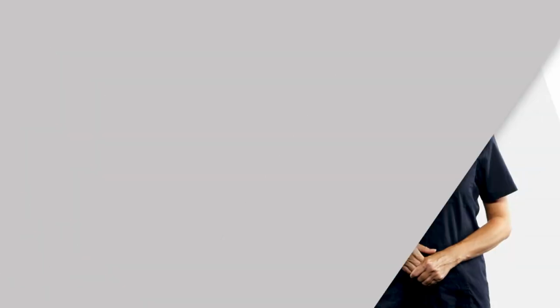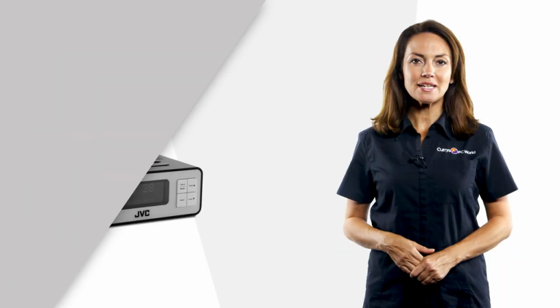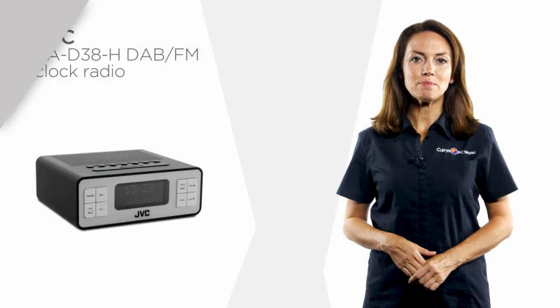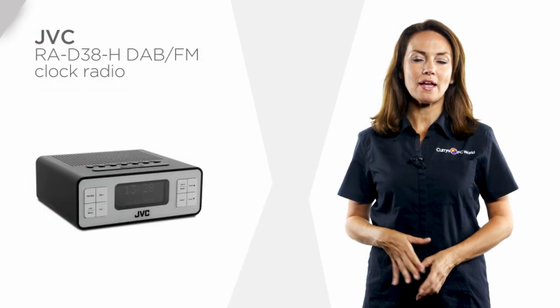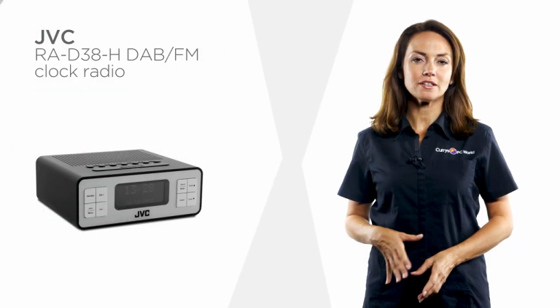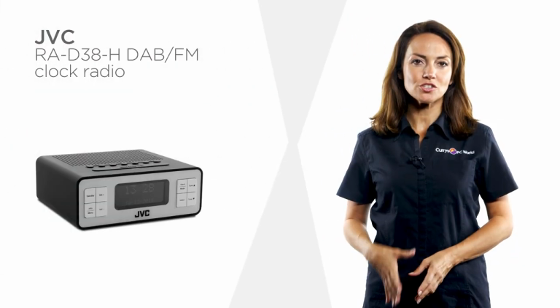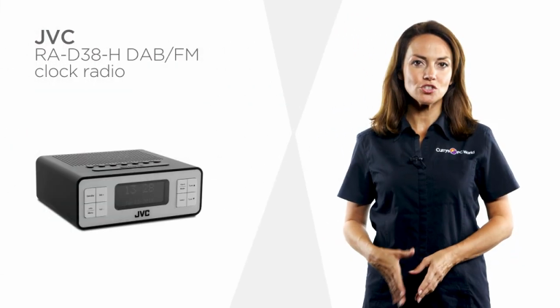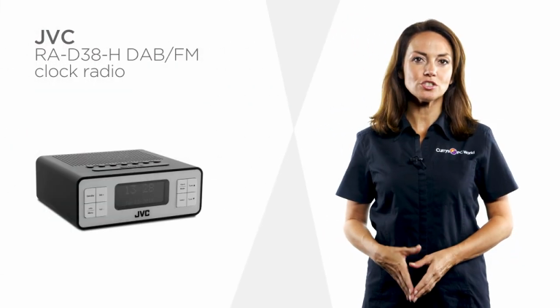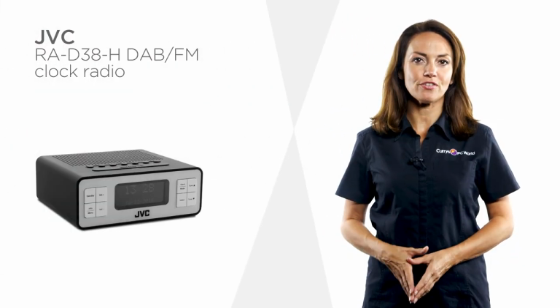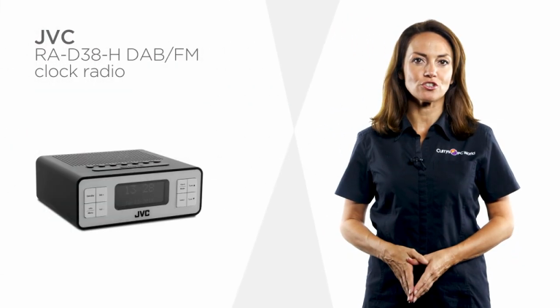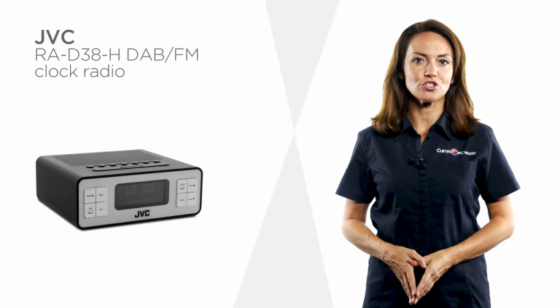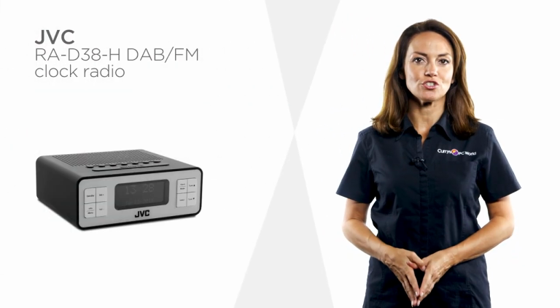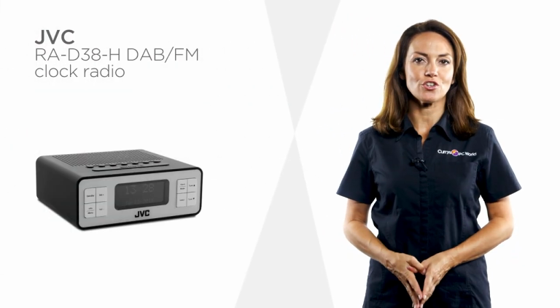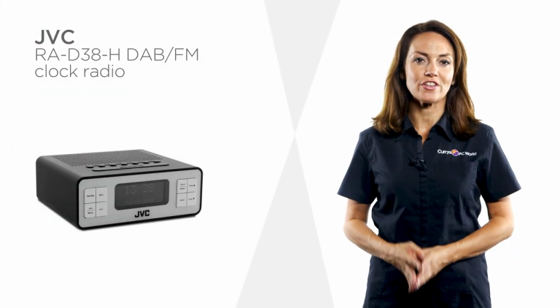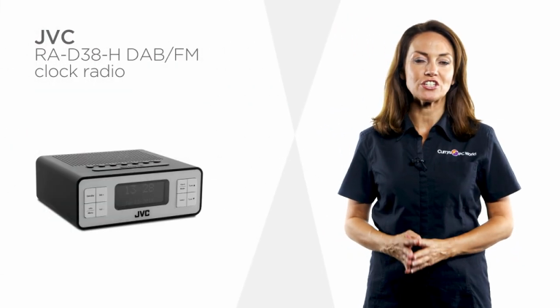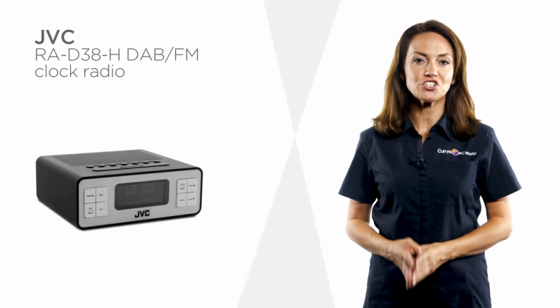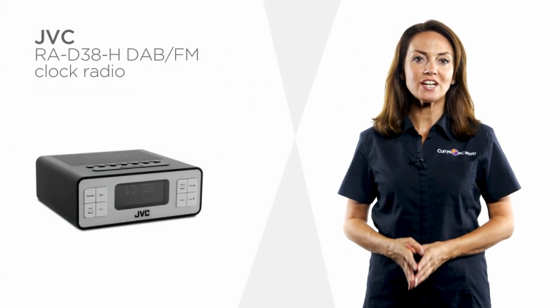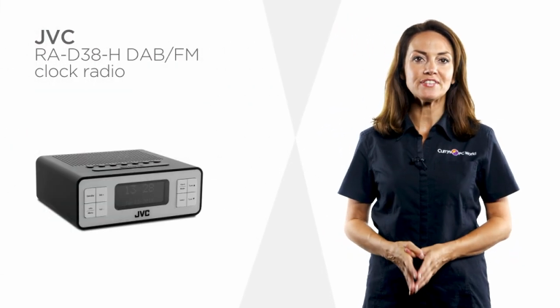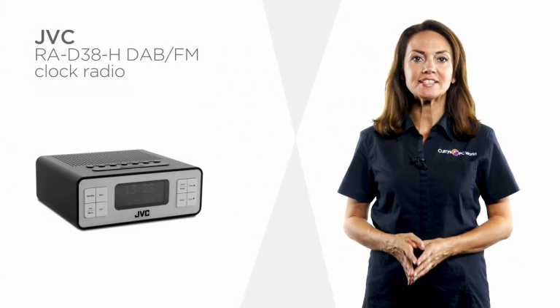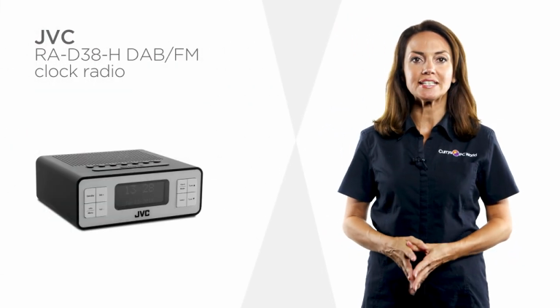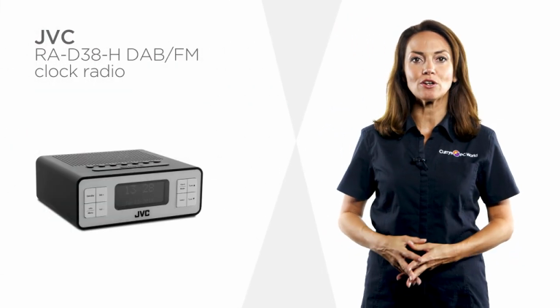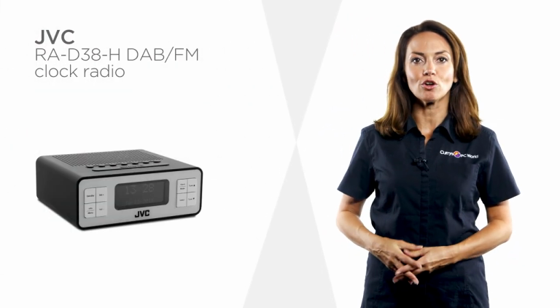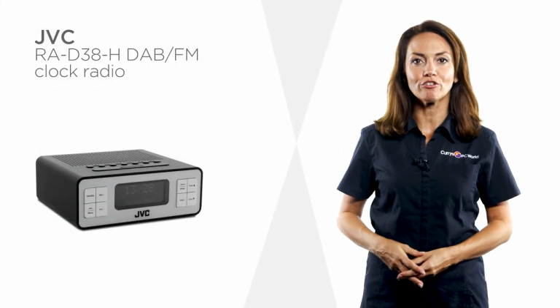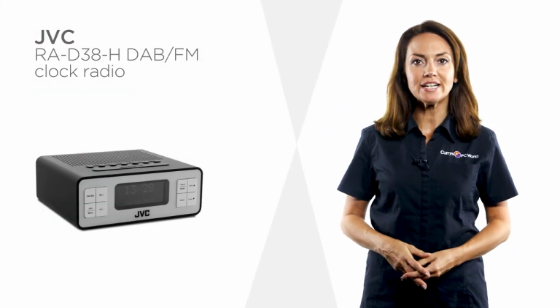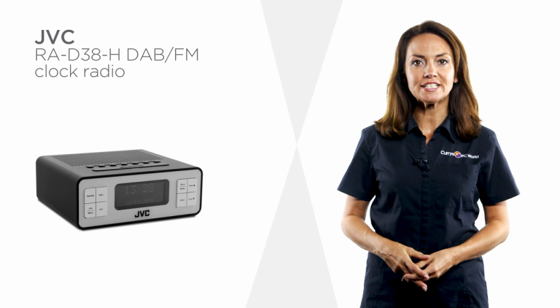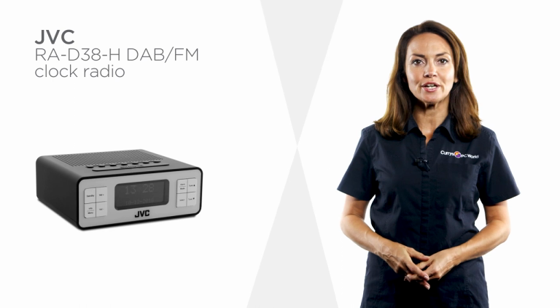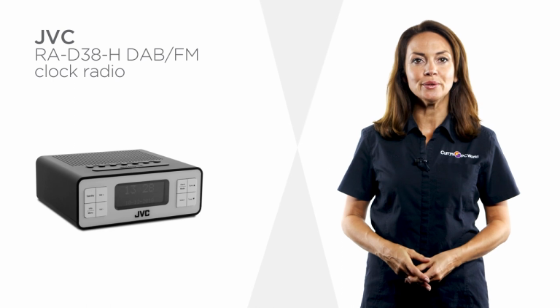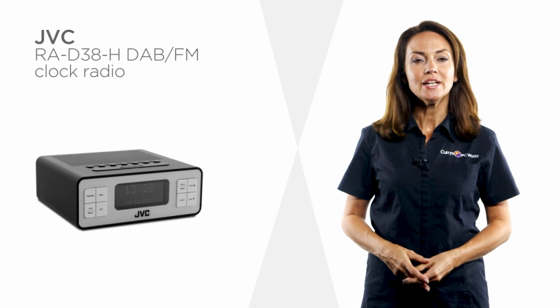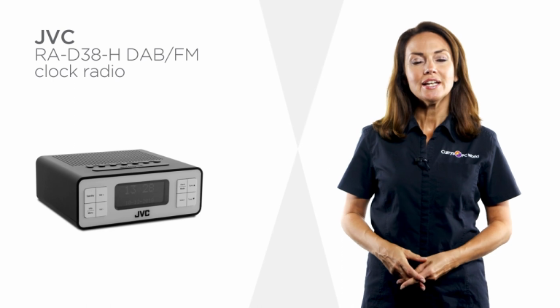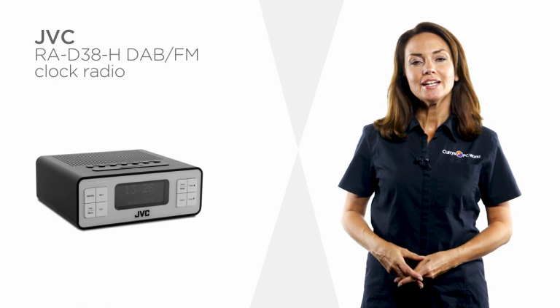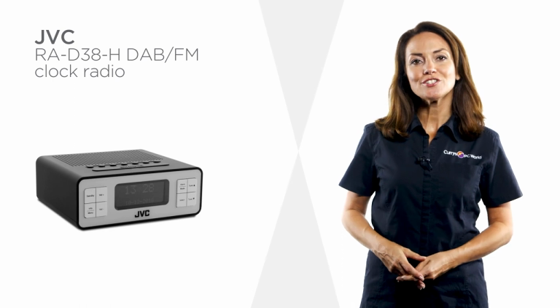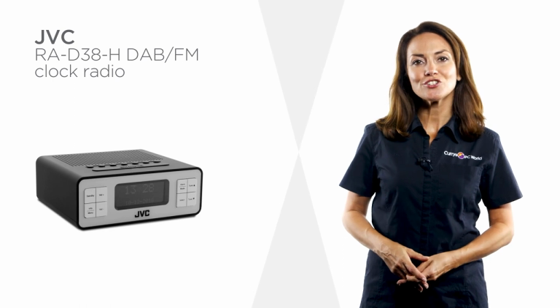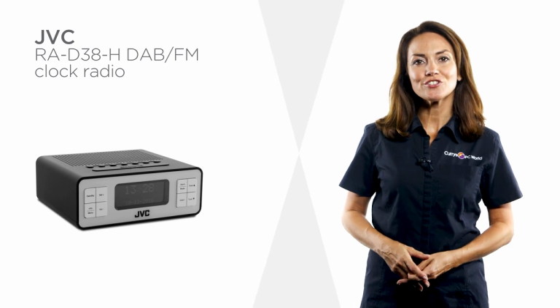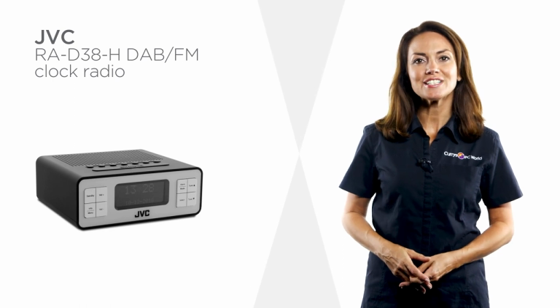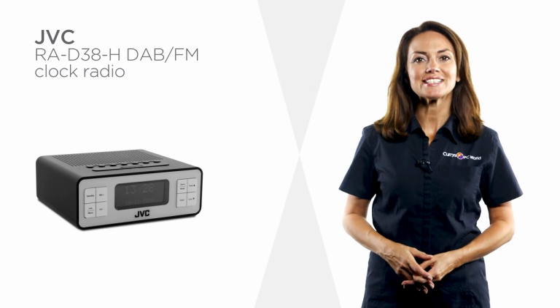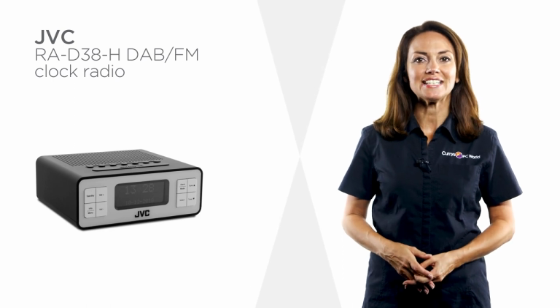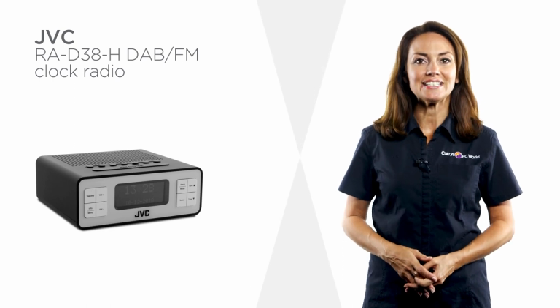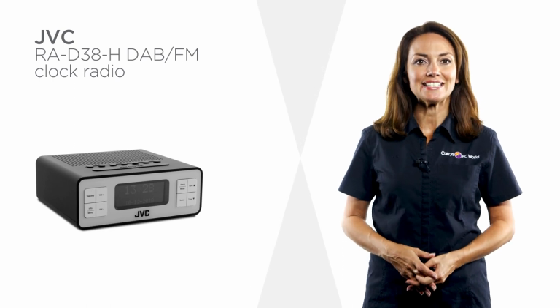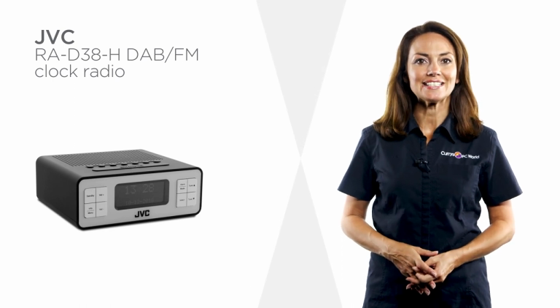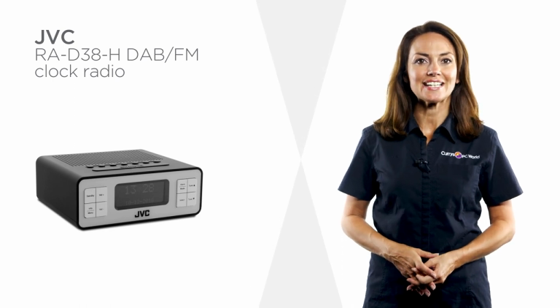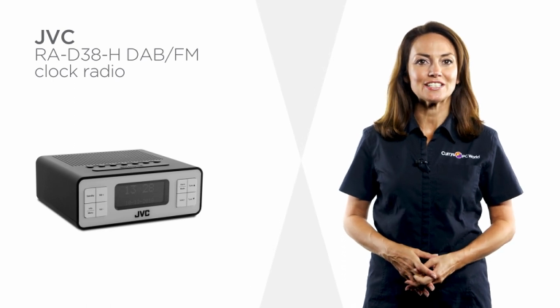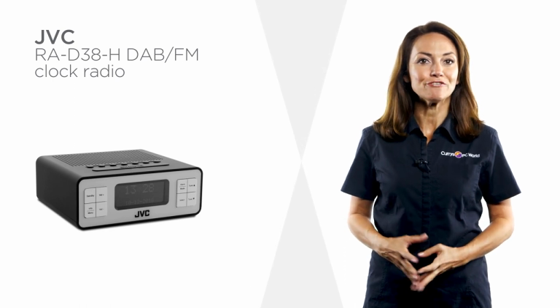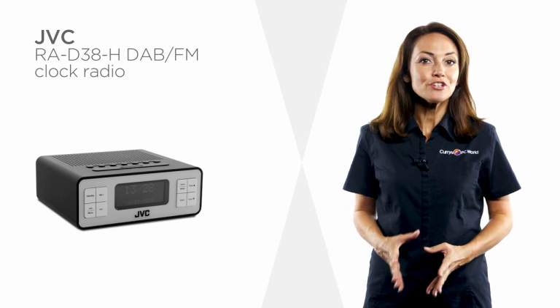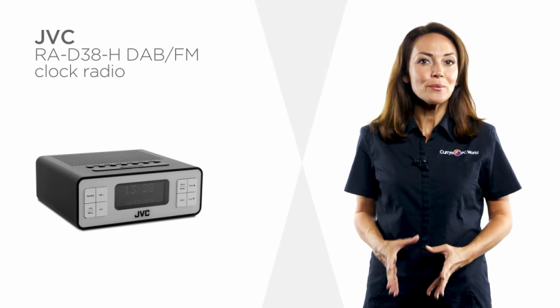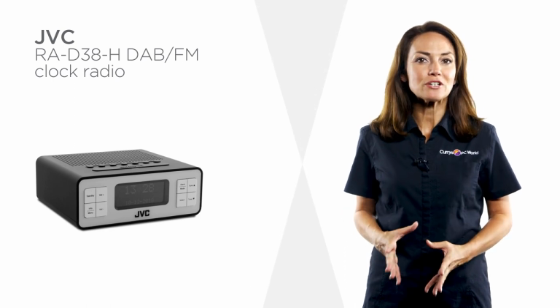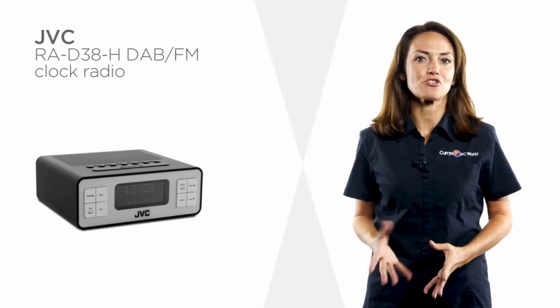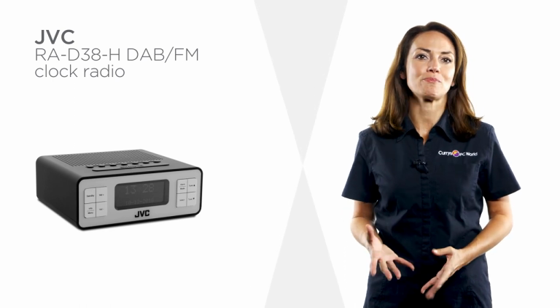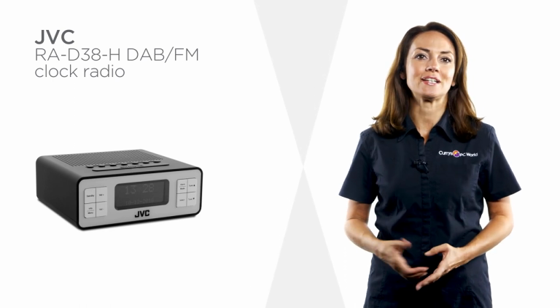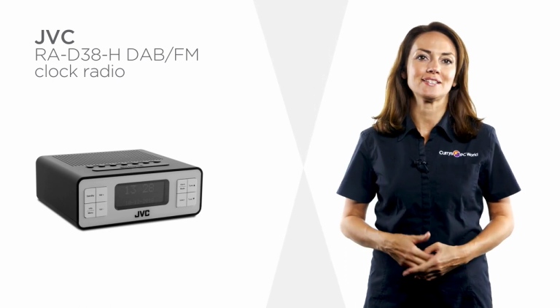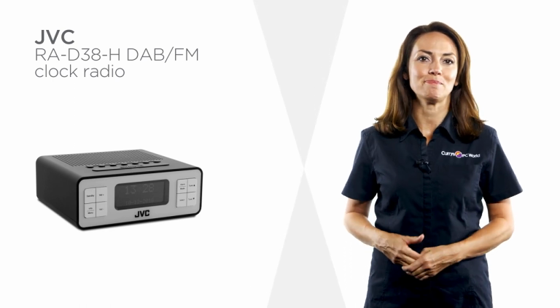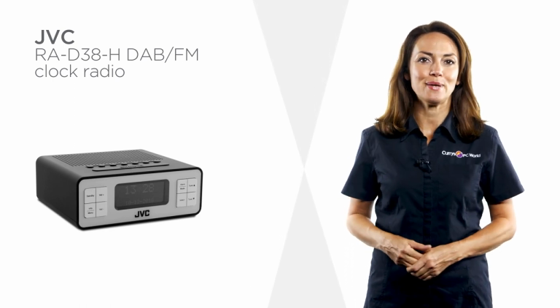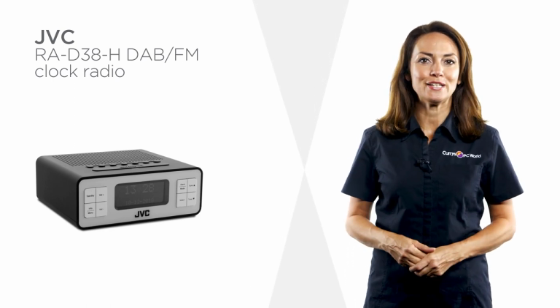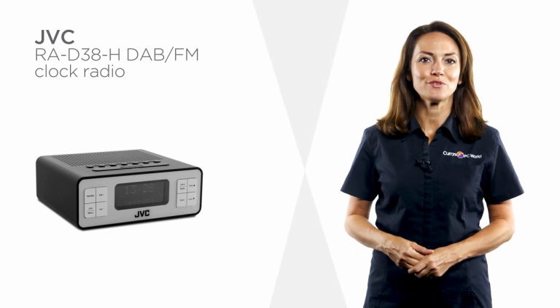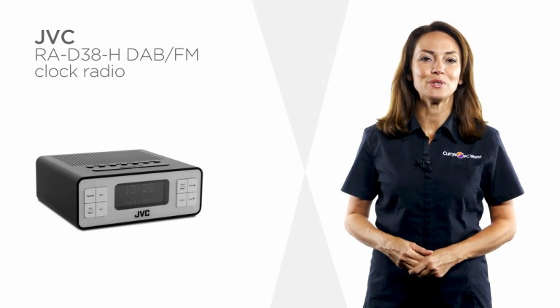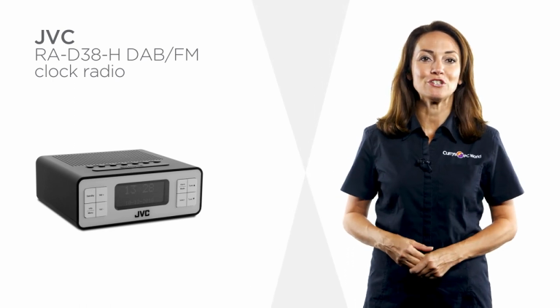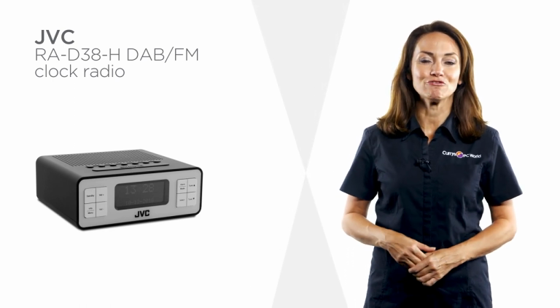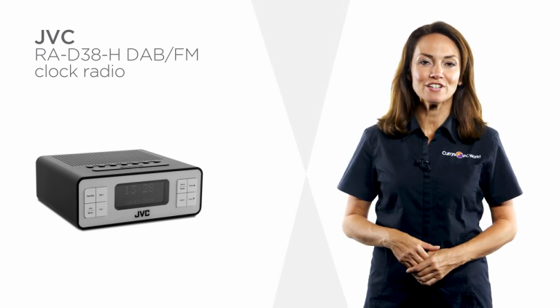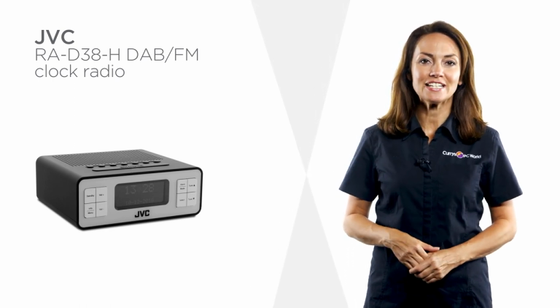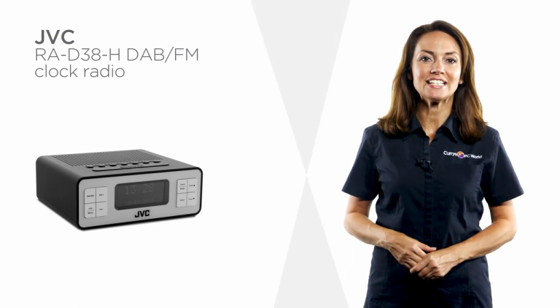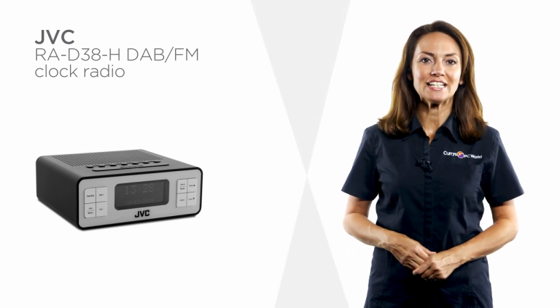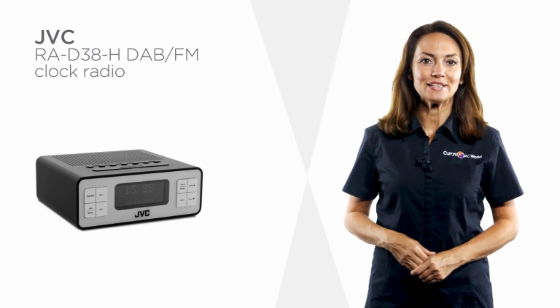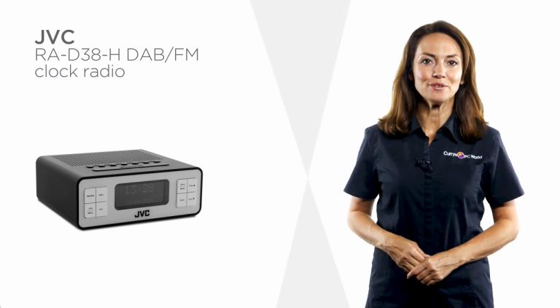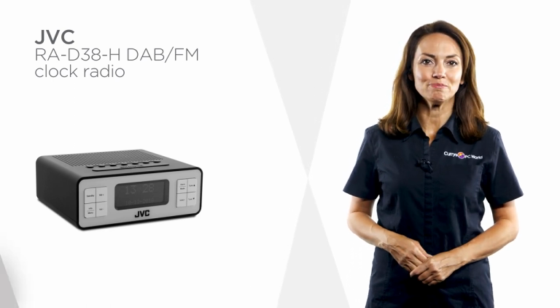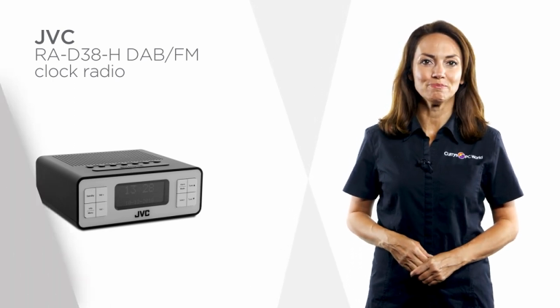Sleep and snooze functions on this JVC clock radio ensure that it's easy to get a few extra minutes in bed when you really need them.